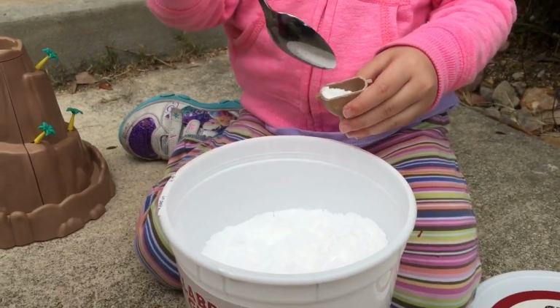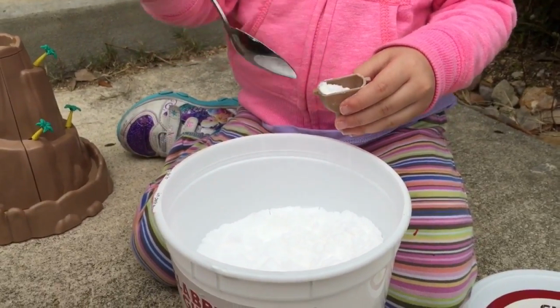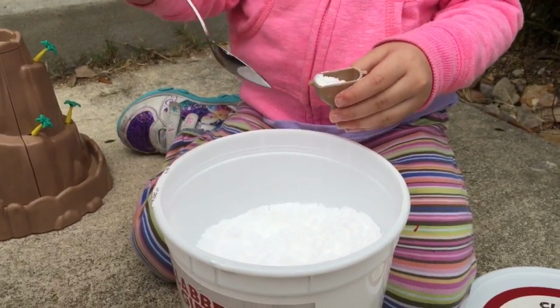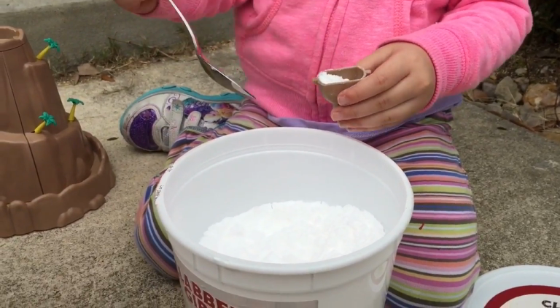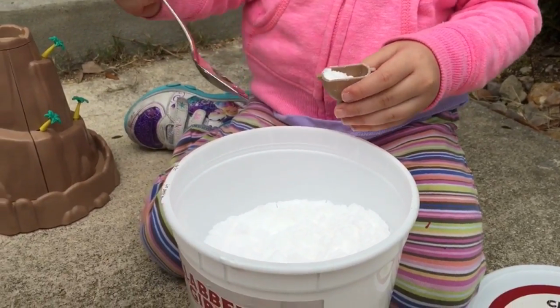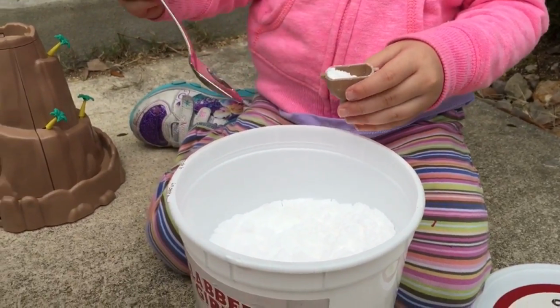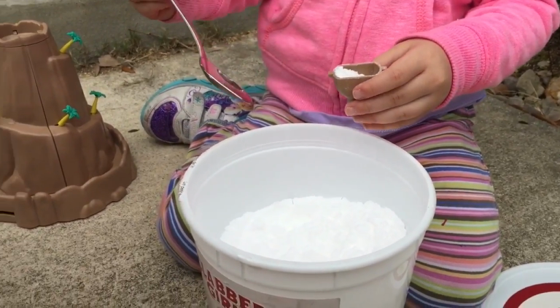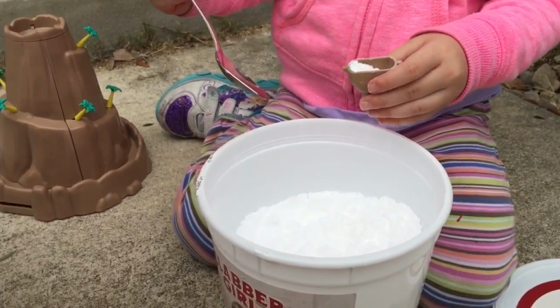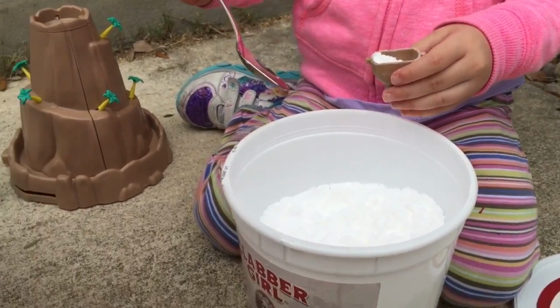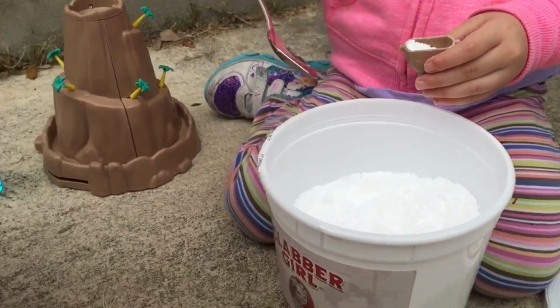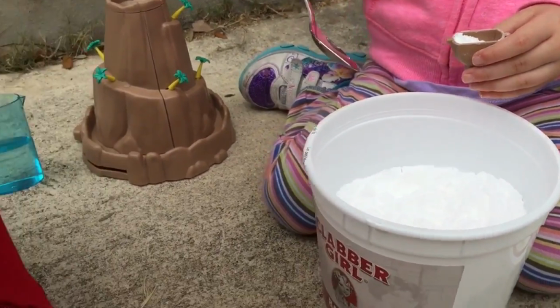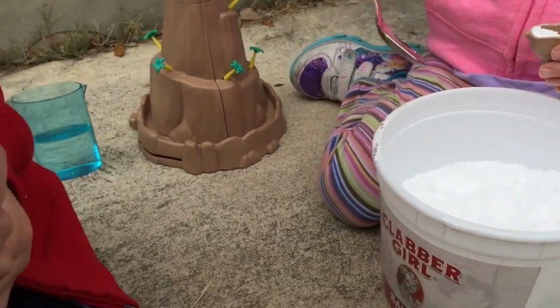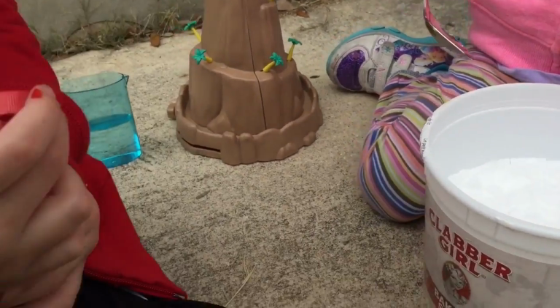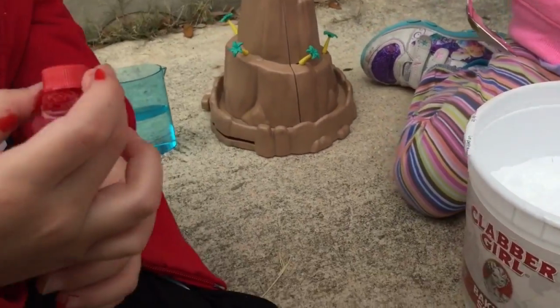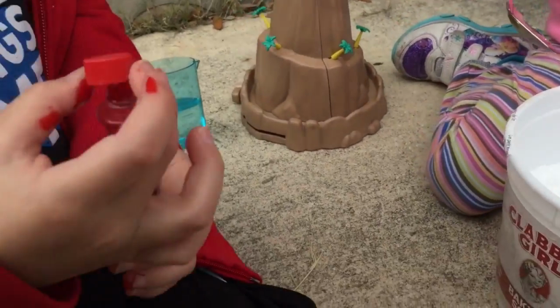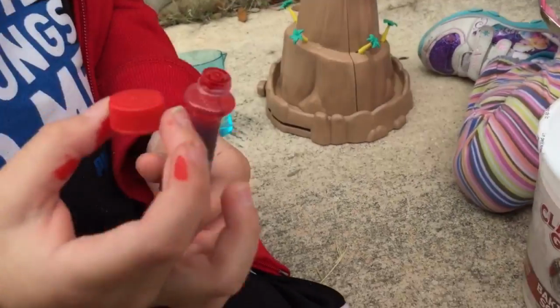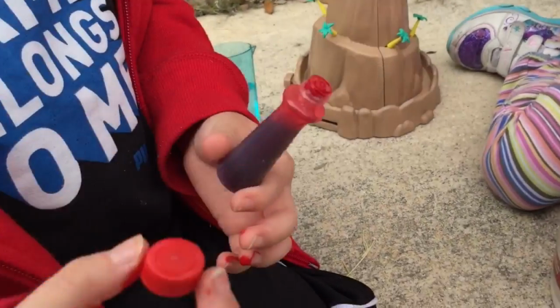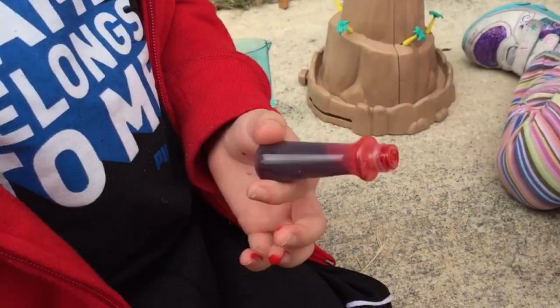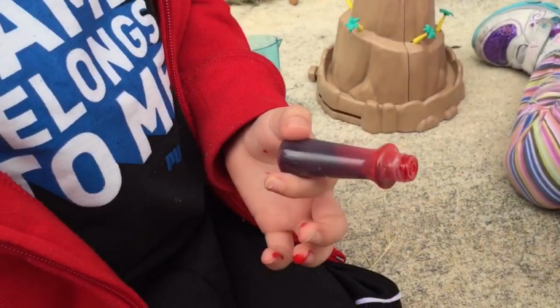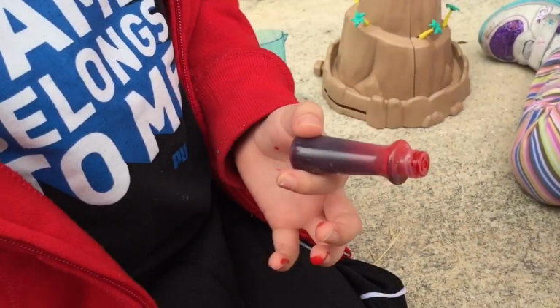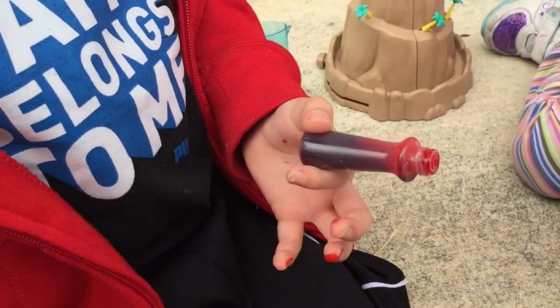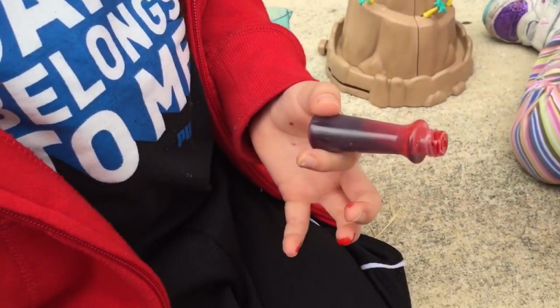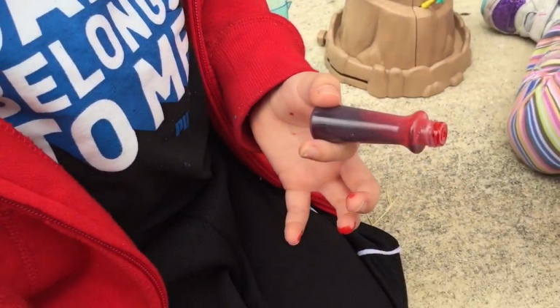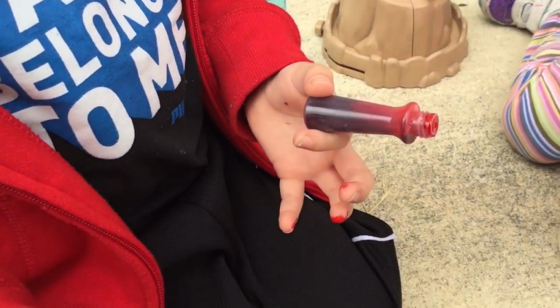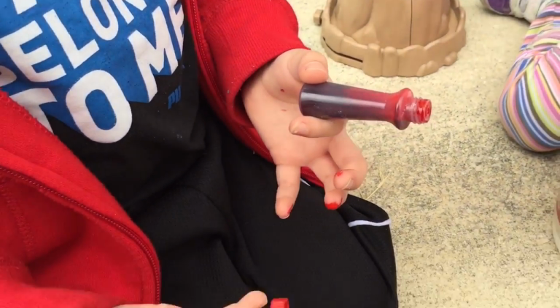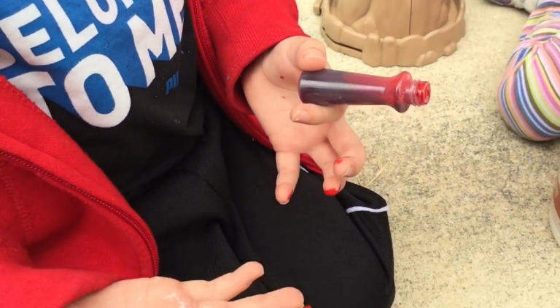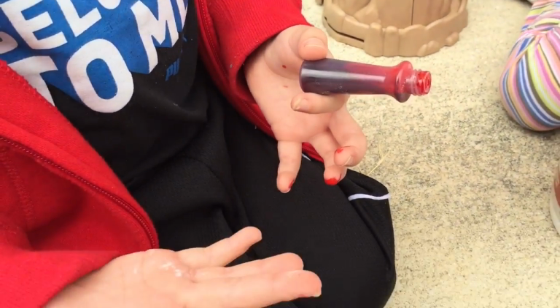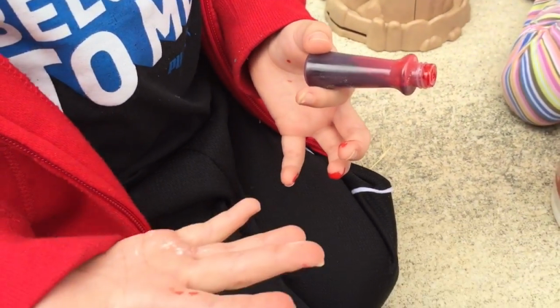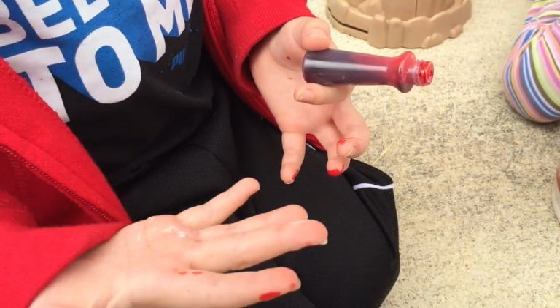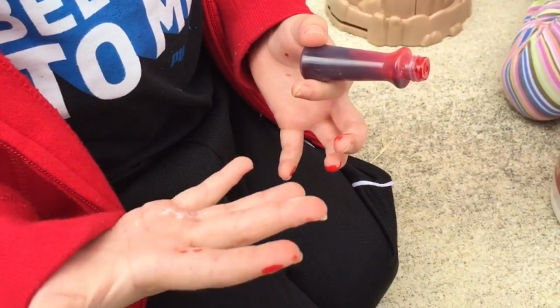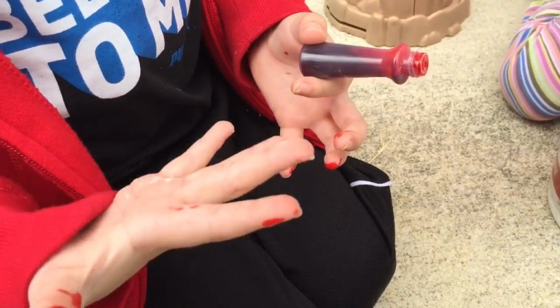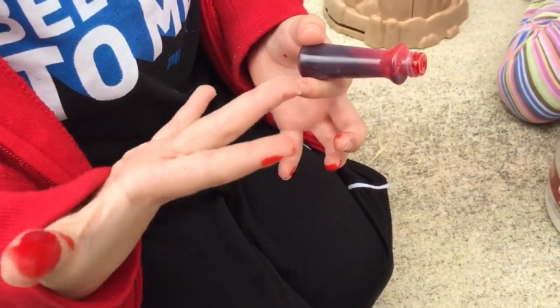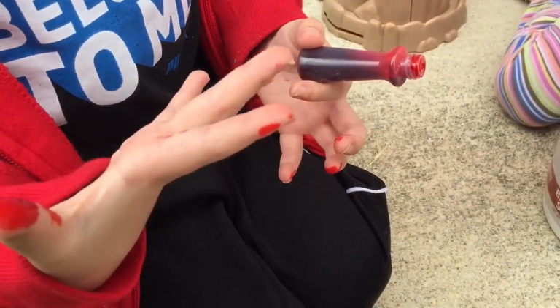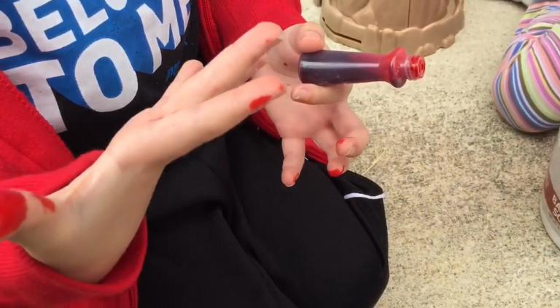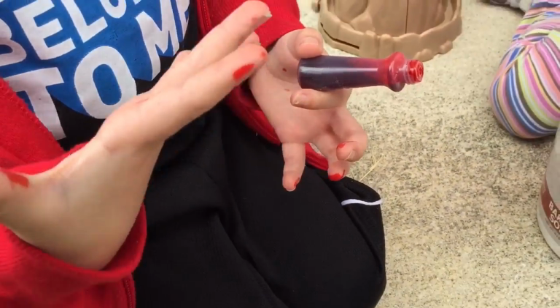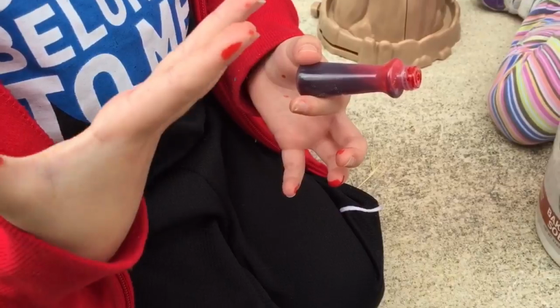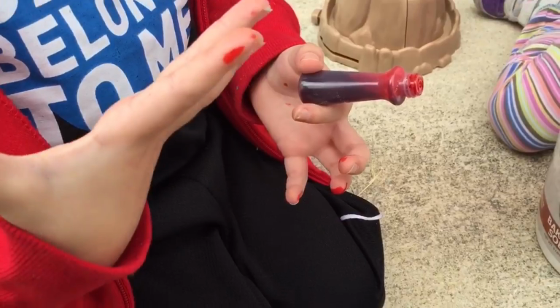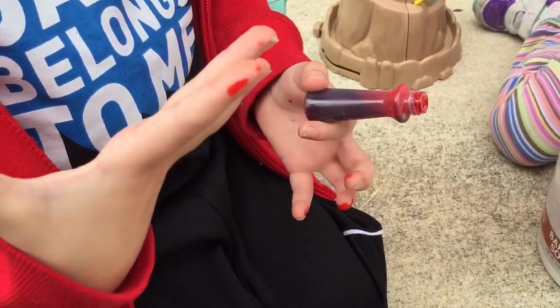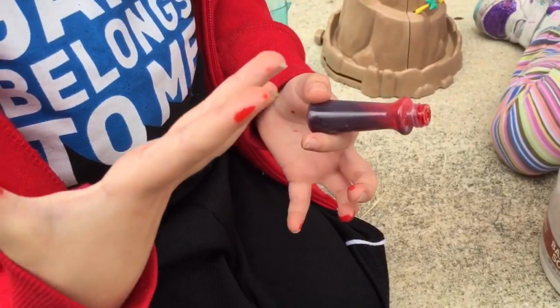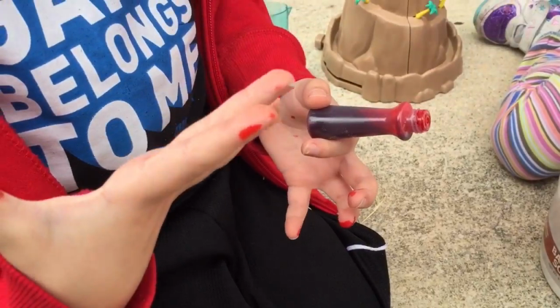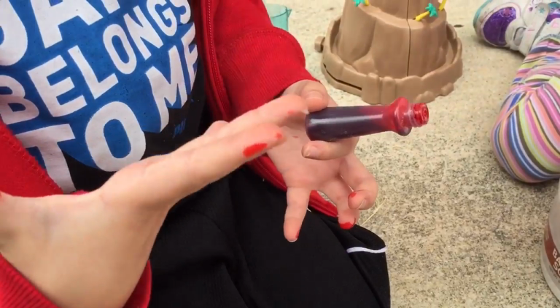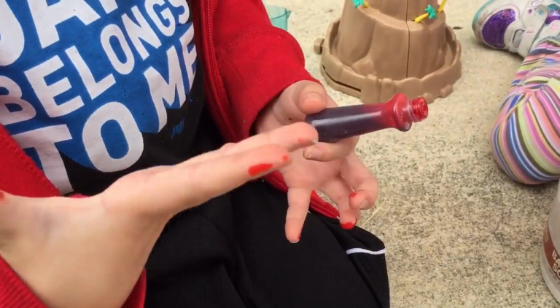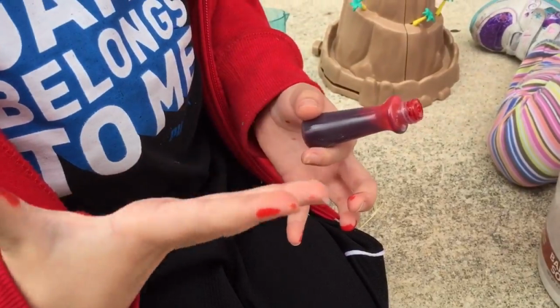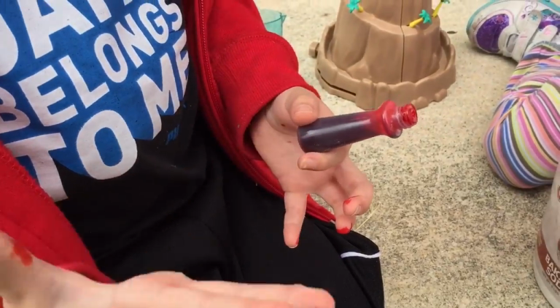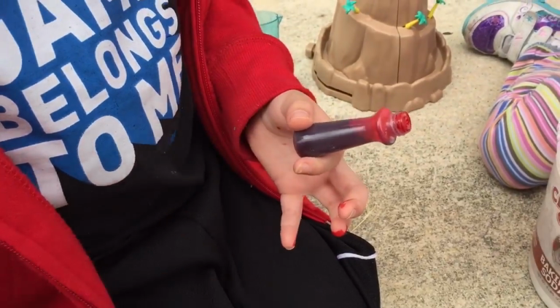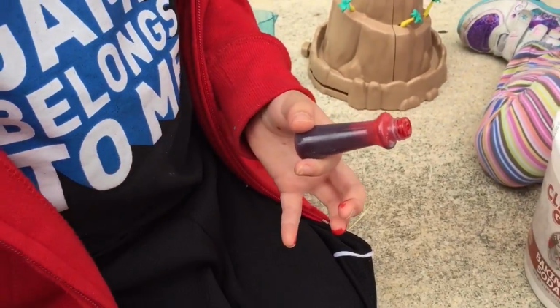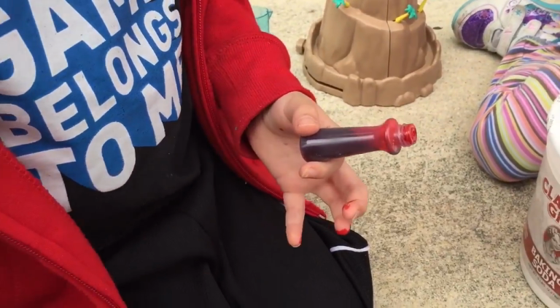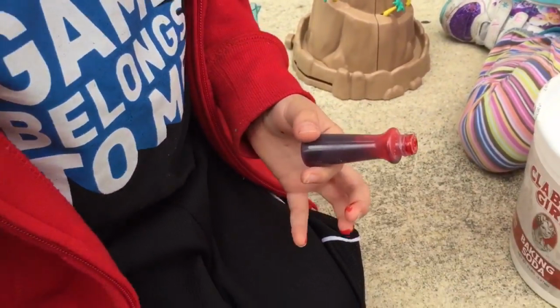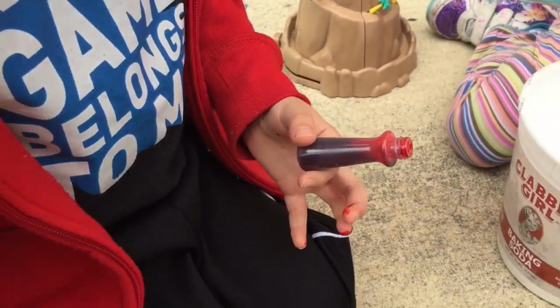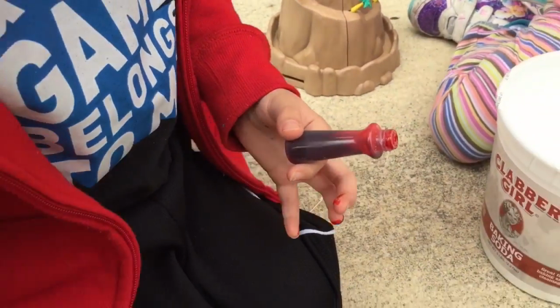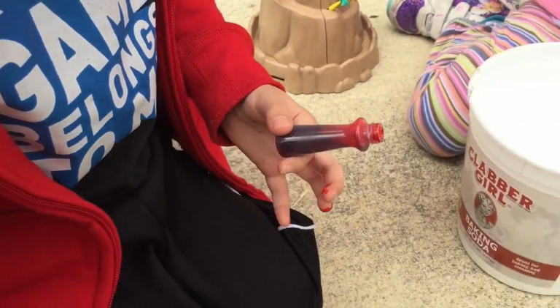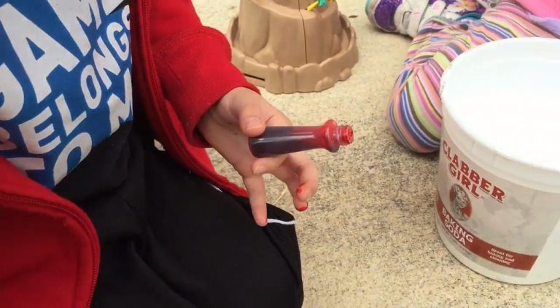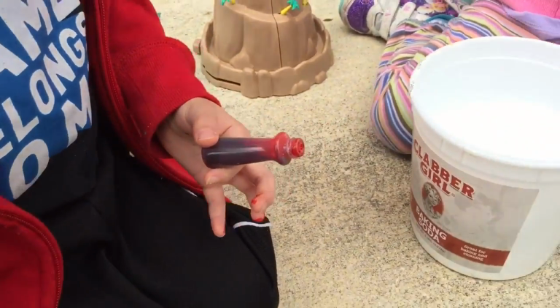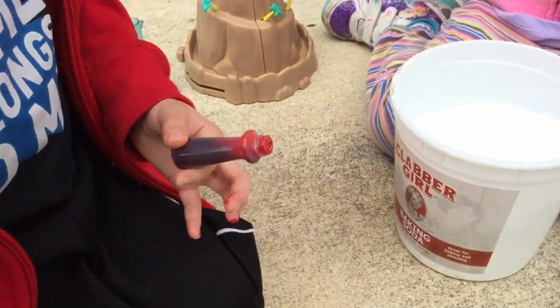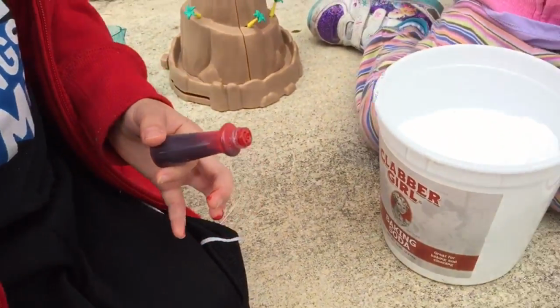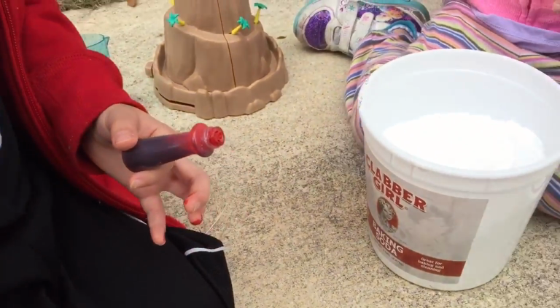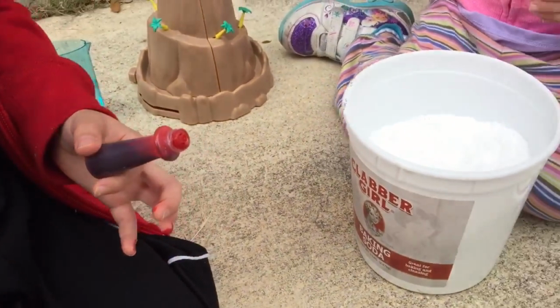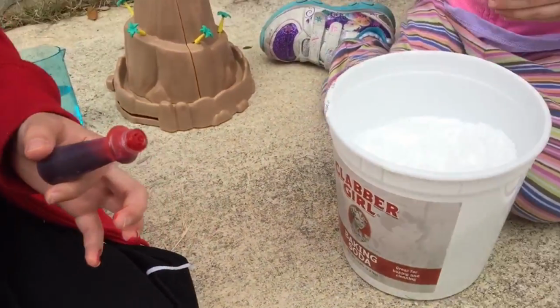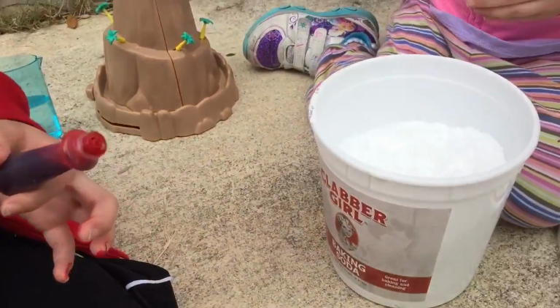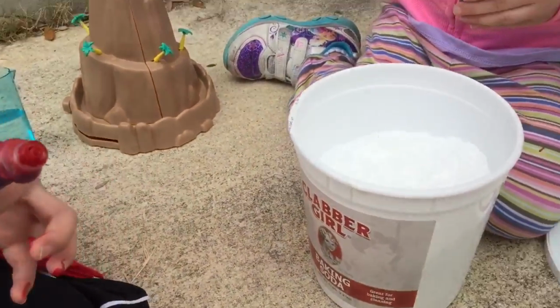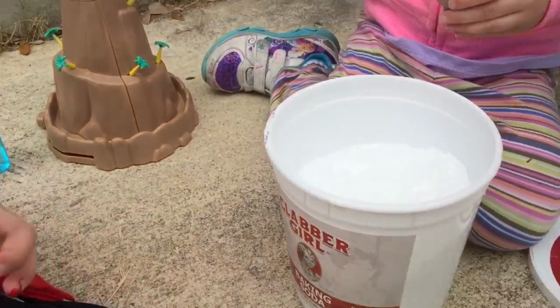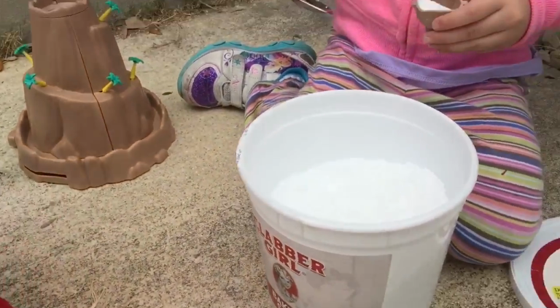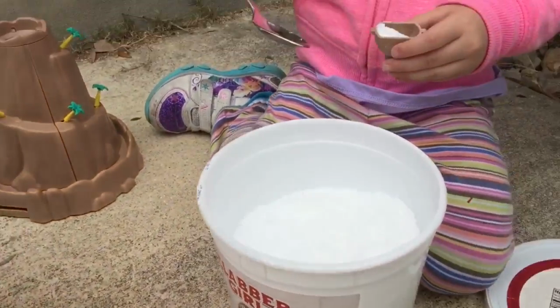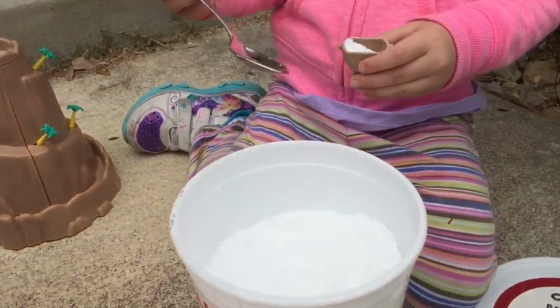I got it all over my hands. What did you get on your hands? The blue coloring. Okay, well that's for later.